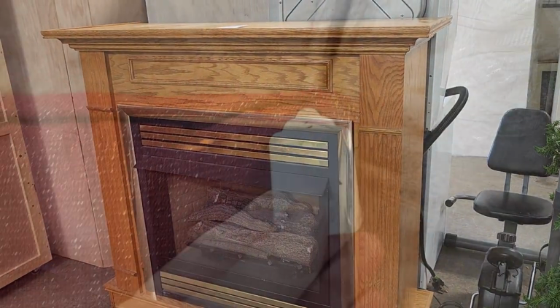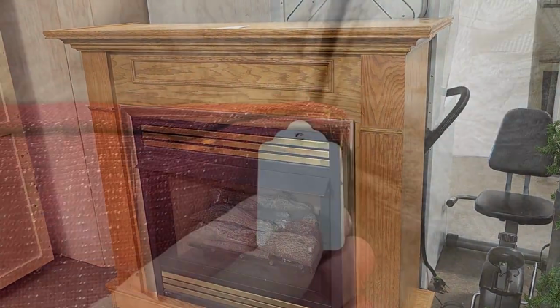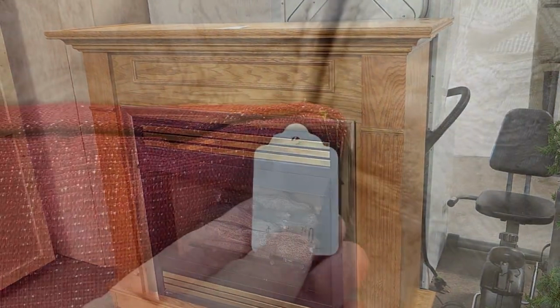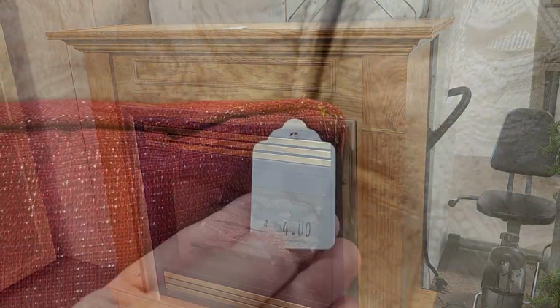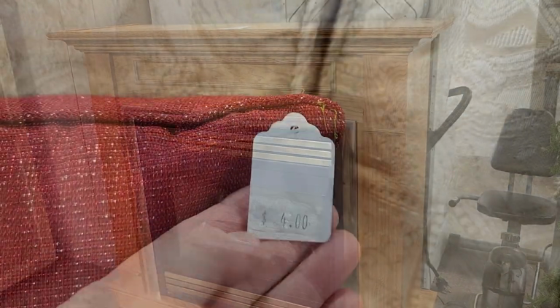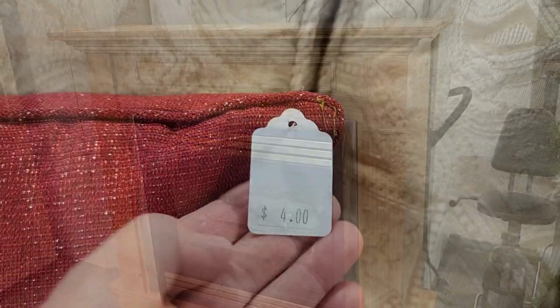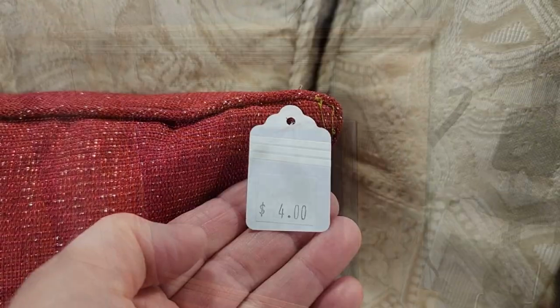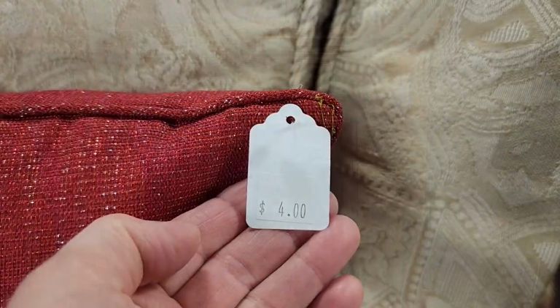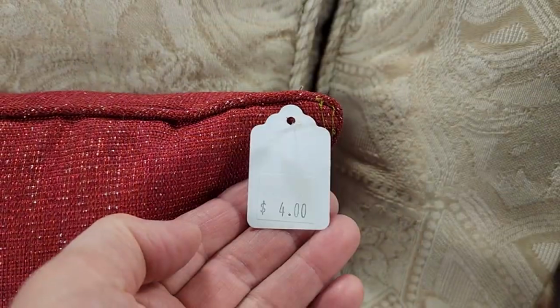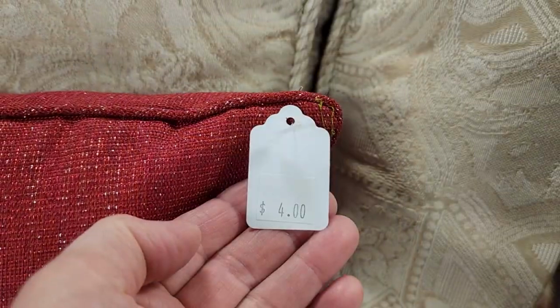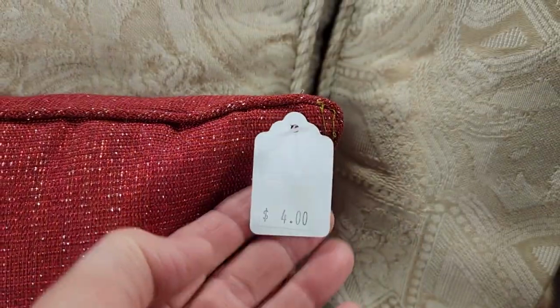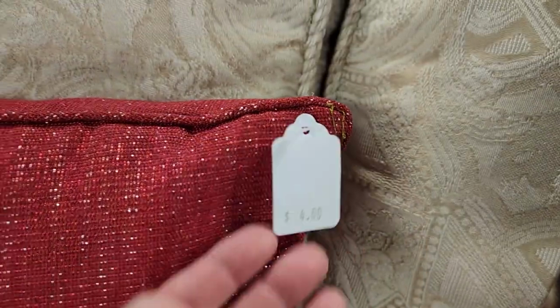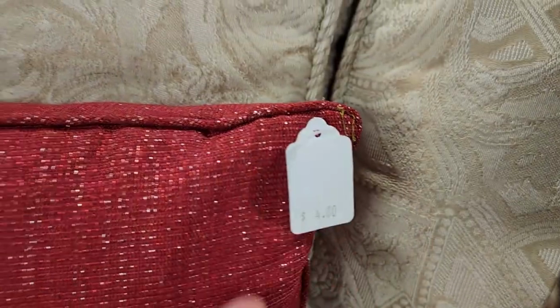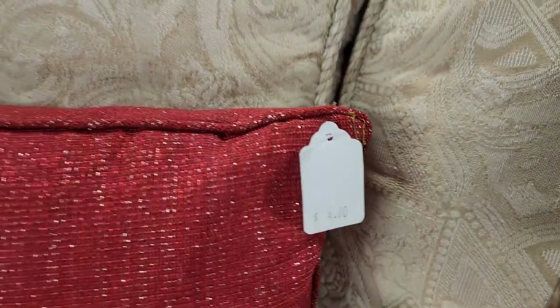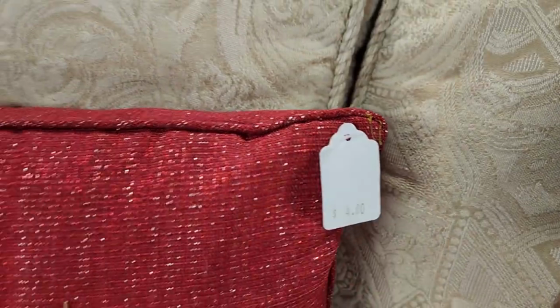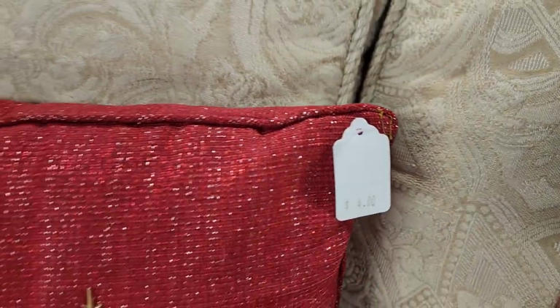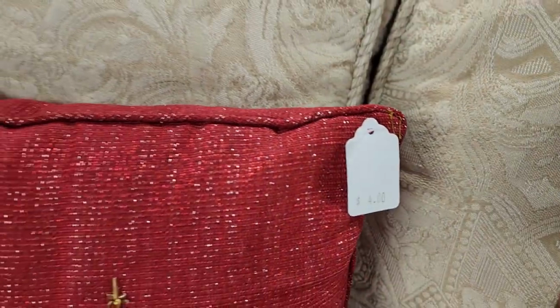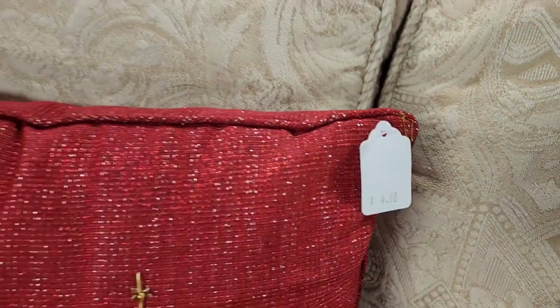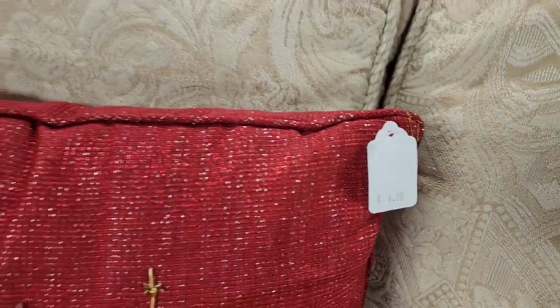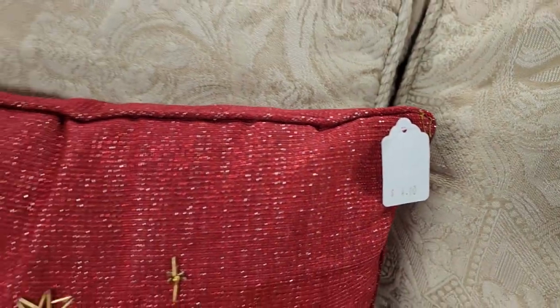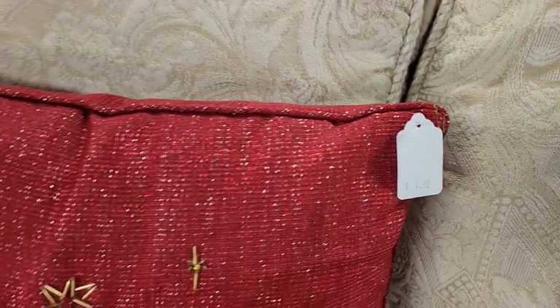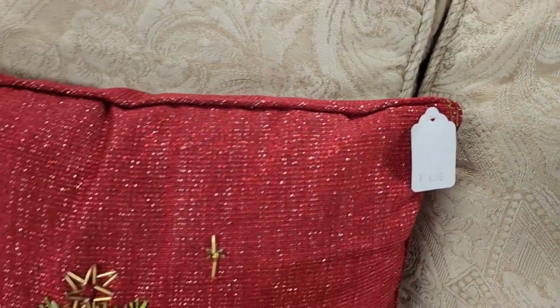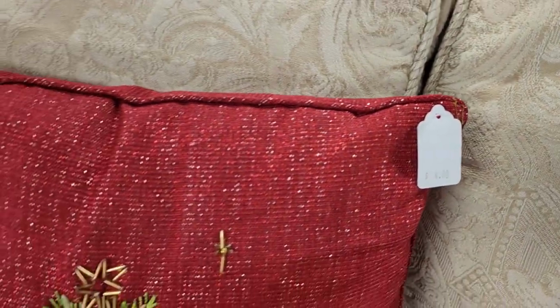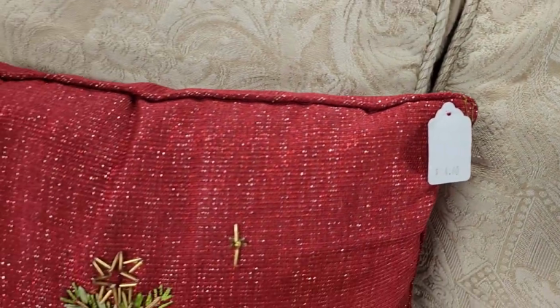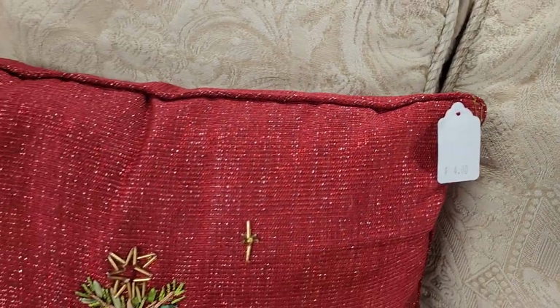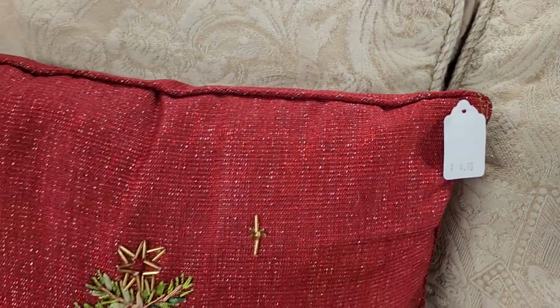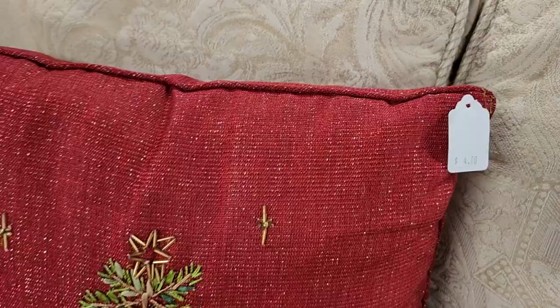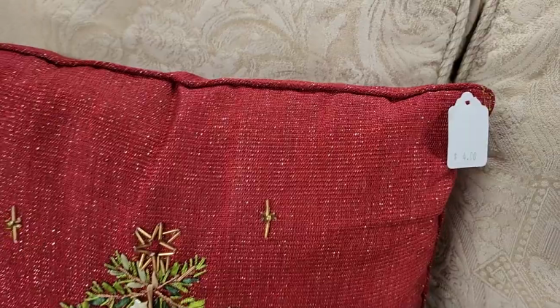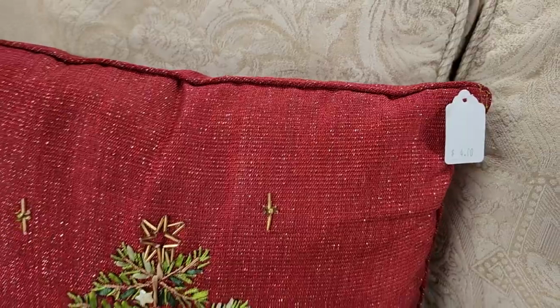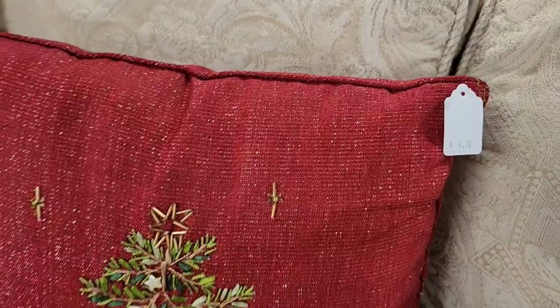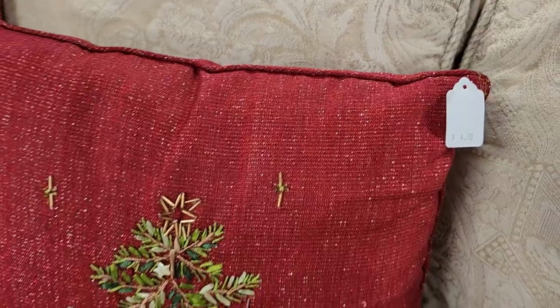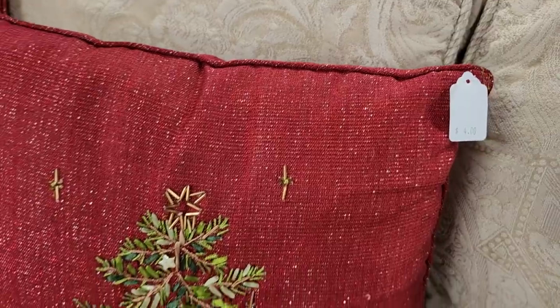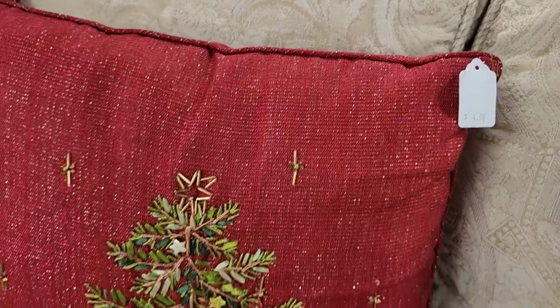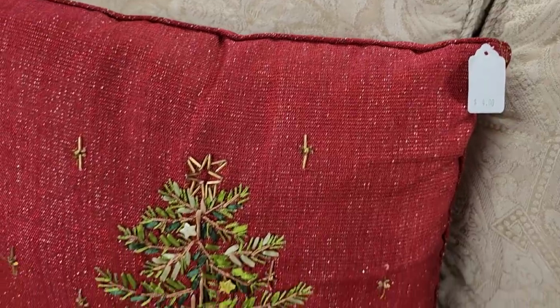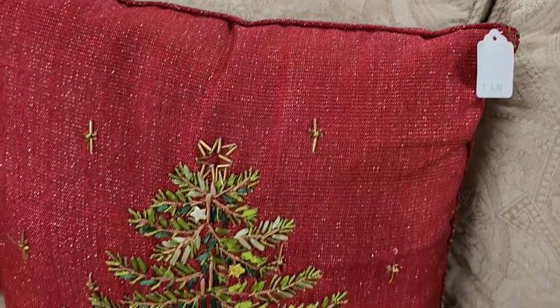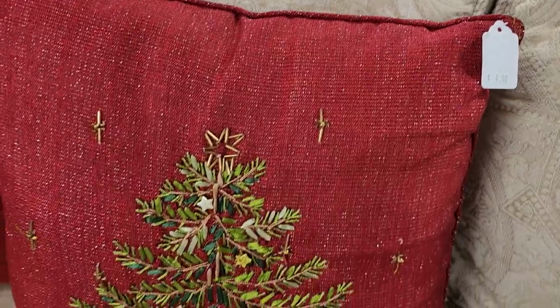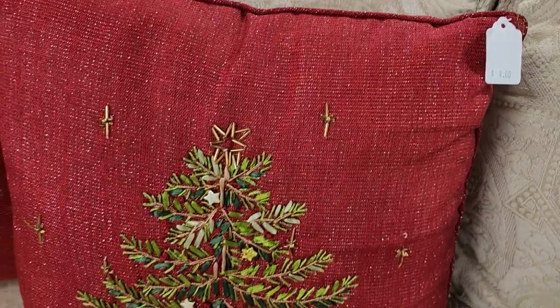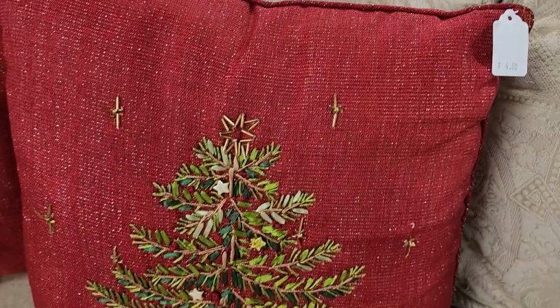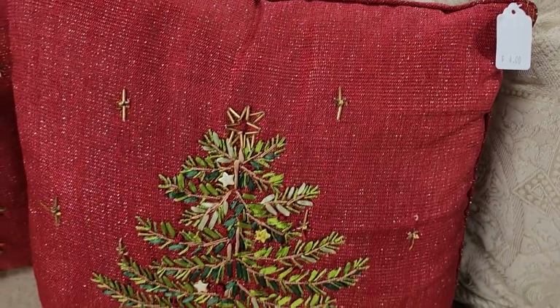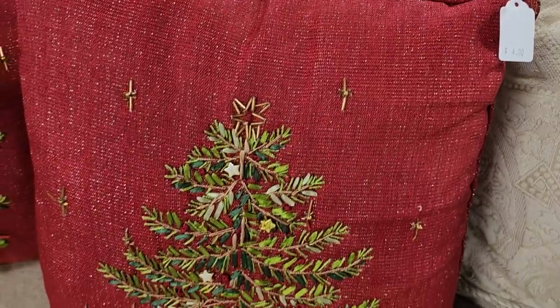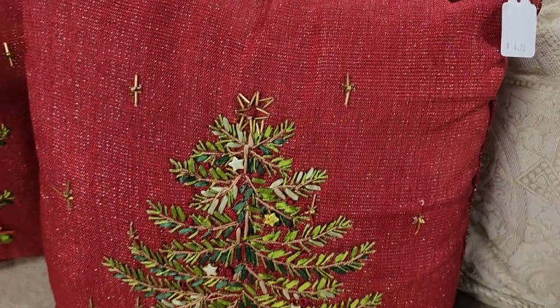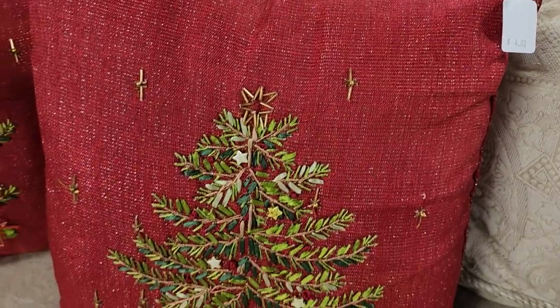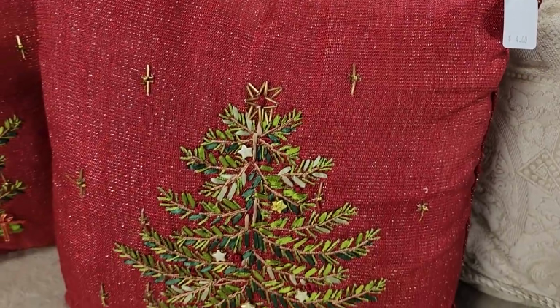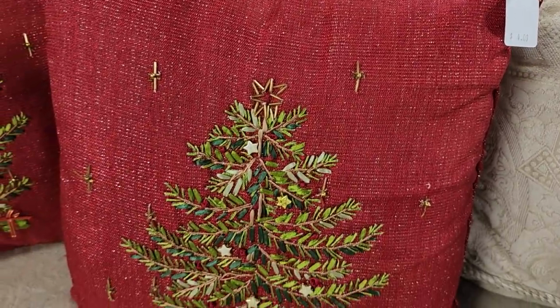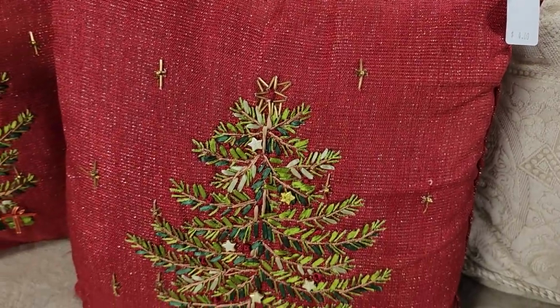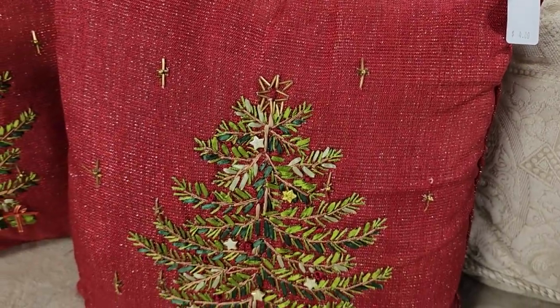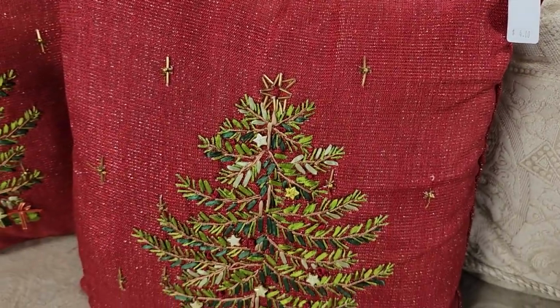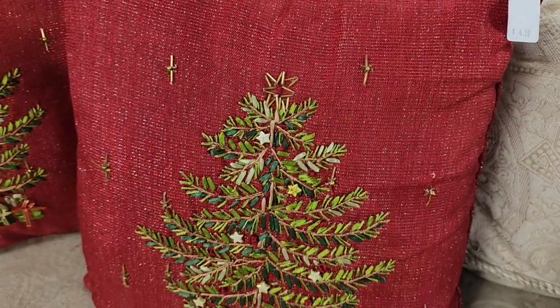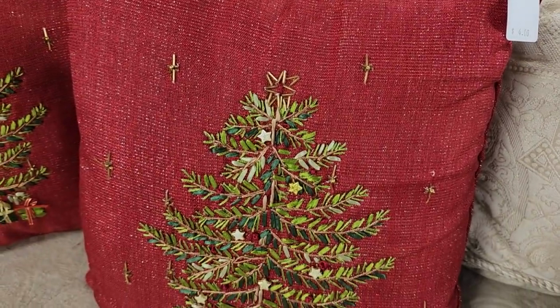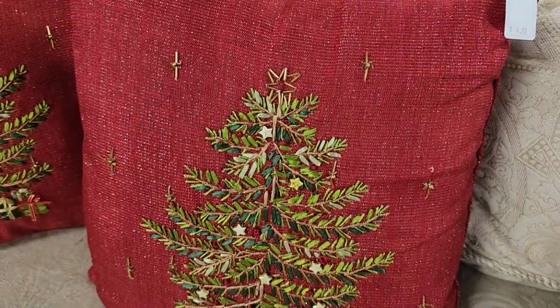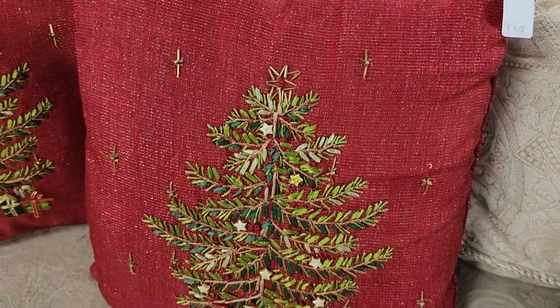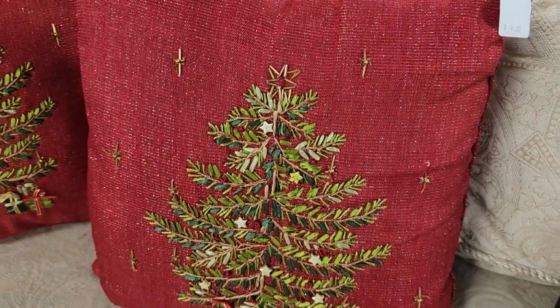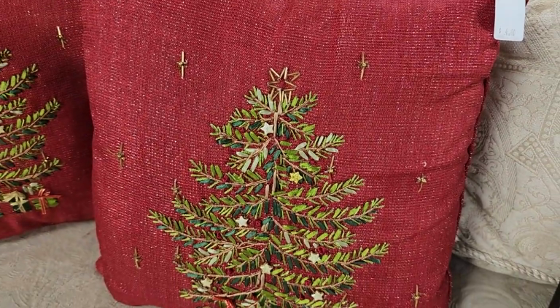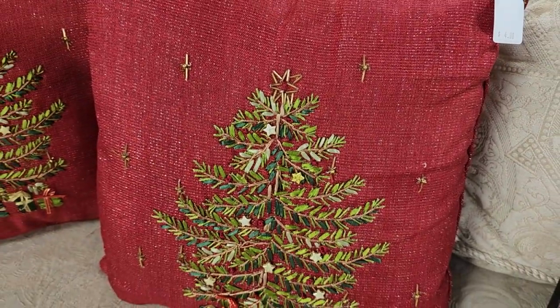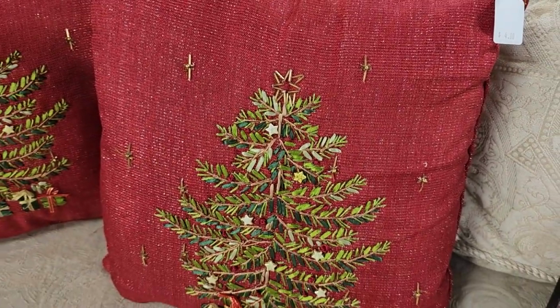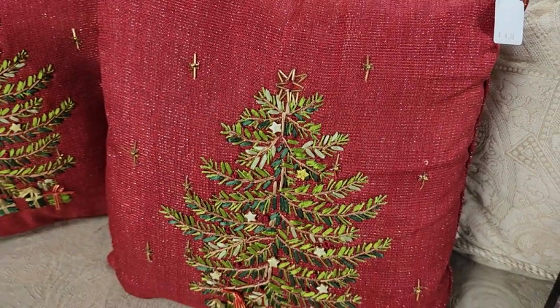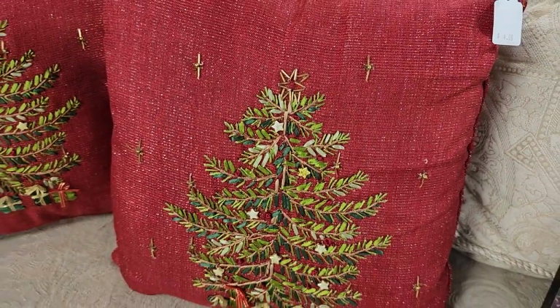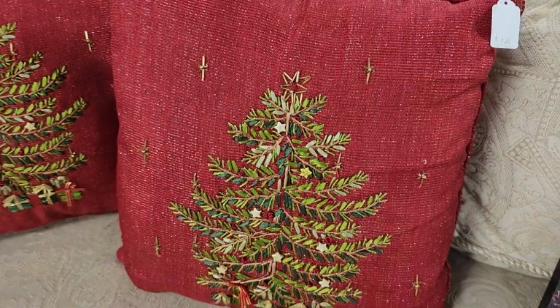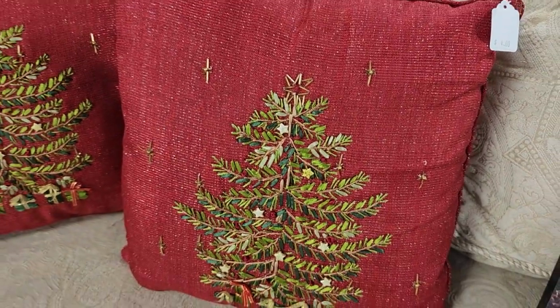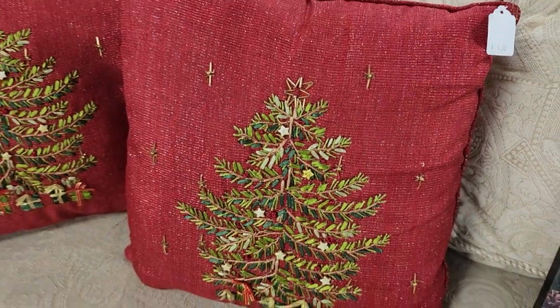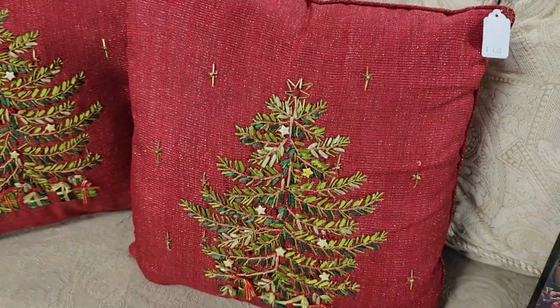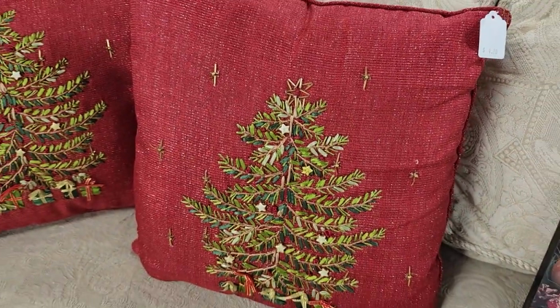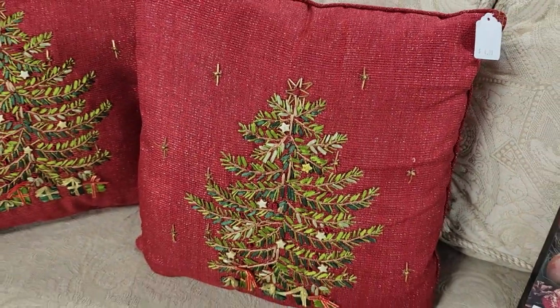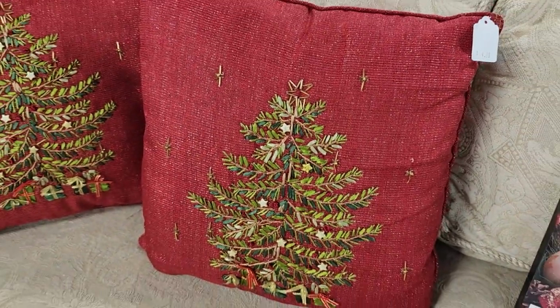And like I've always said, check out your Habitat ReStore for pillows. Look at these Christmas pillows — they're $4 a piece. And I love that they had two of them.